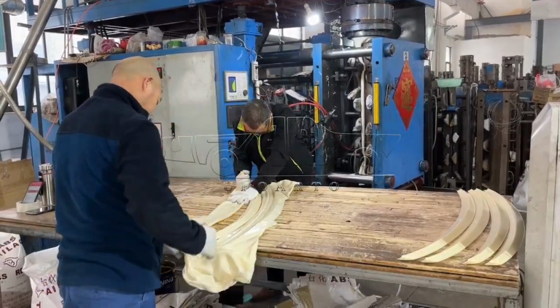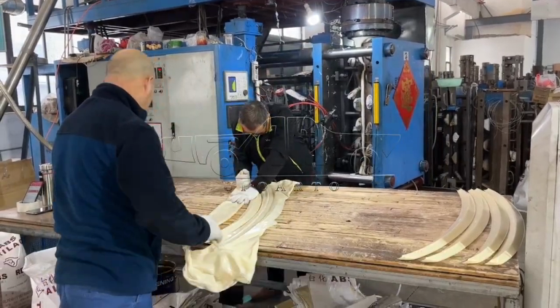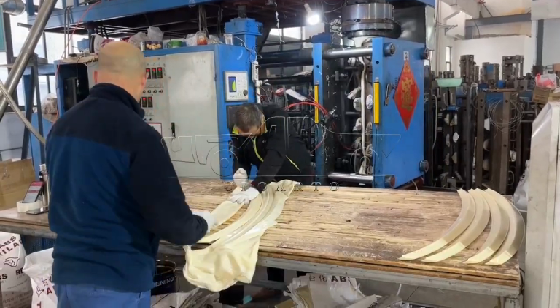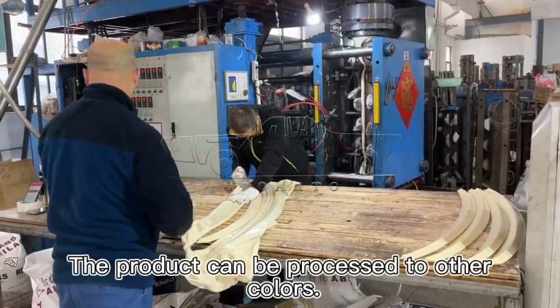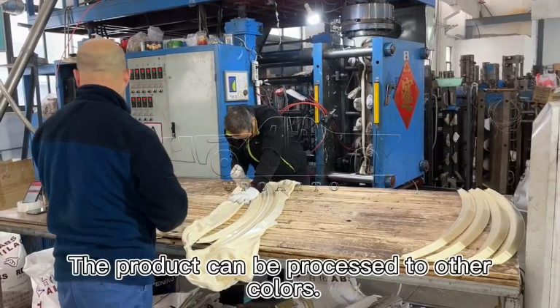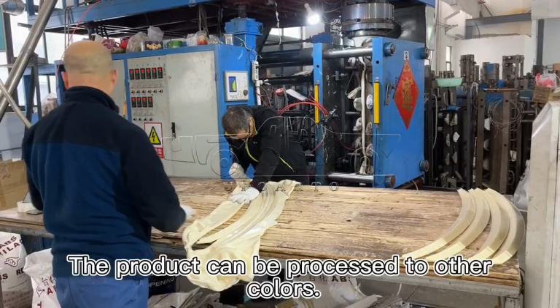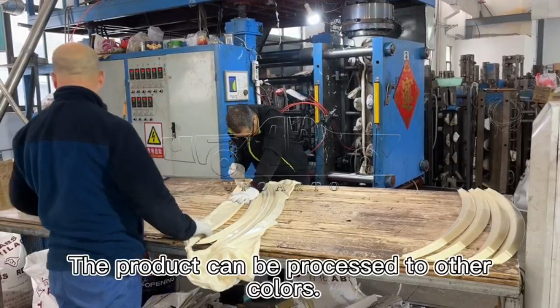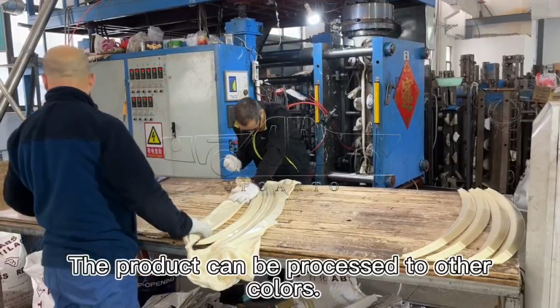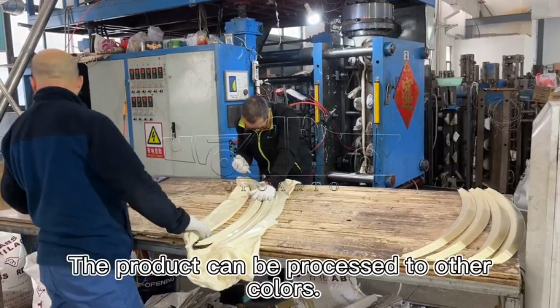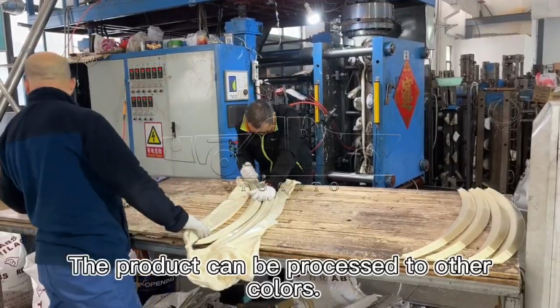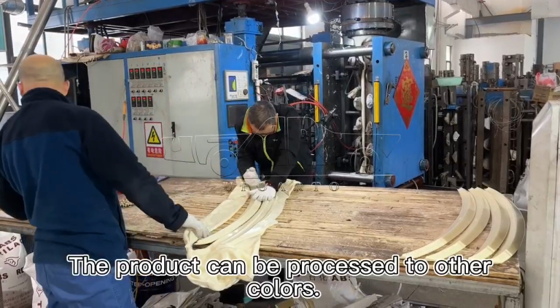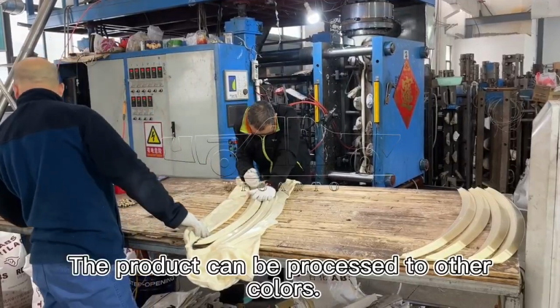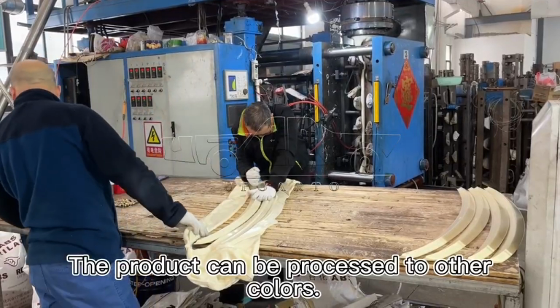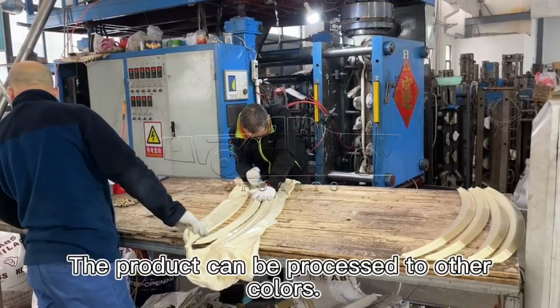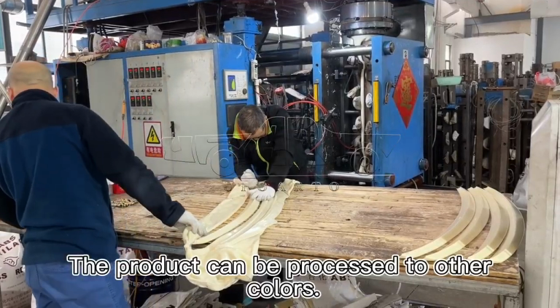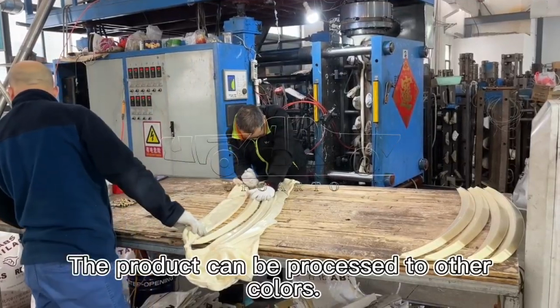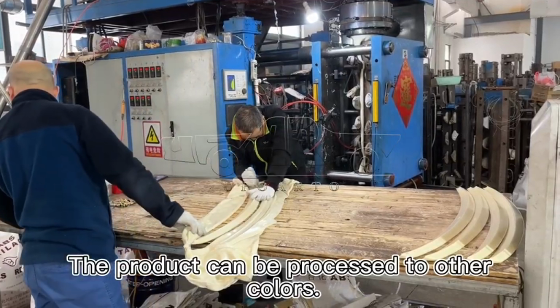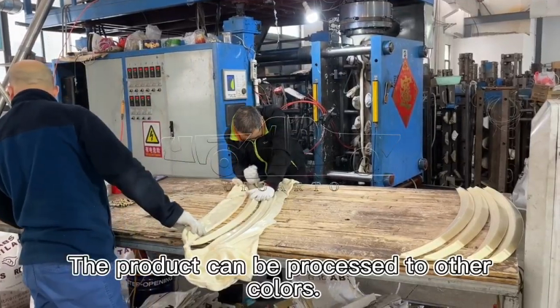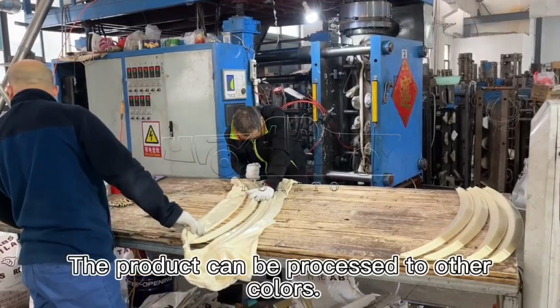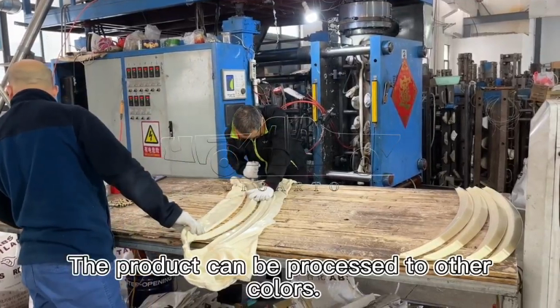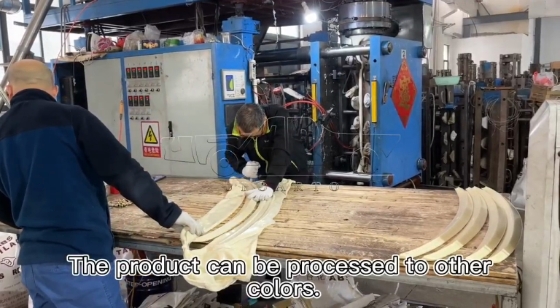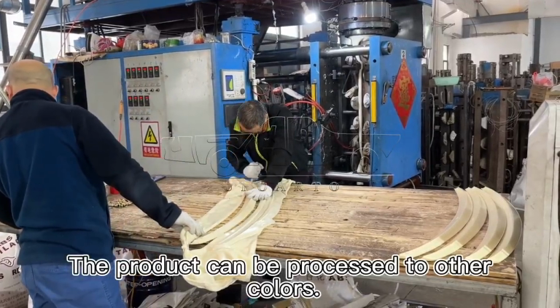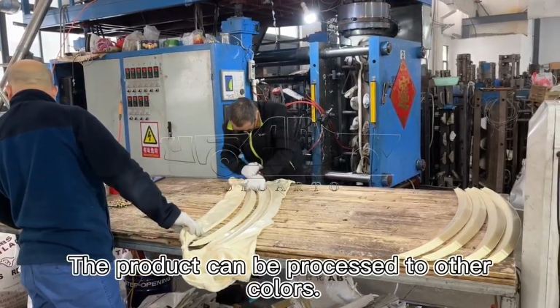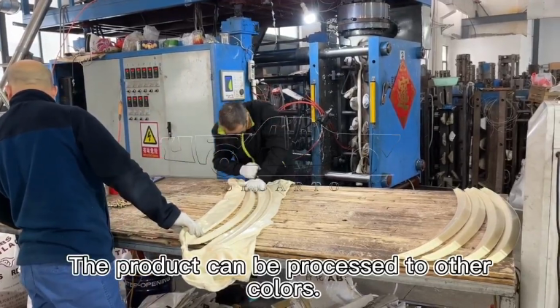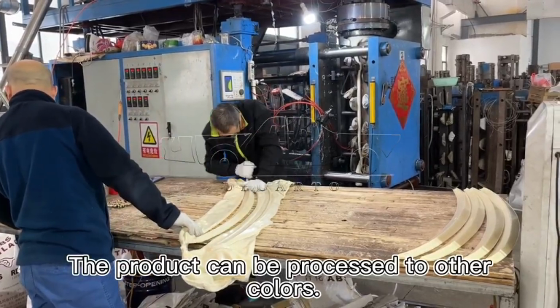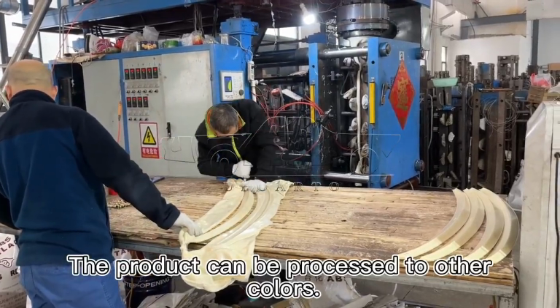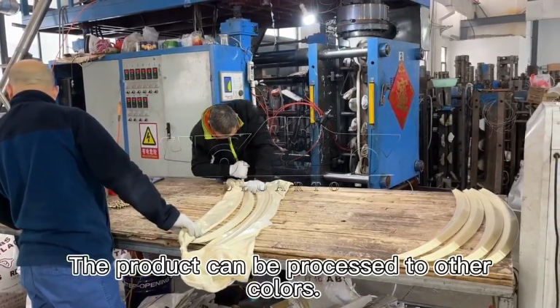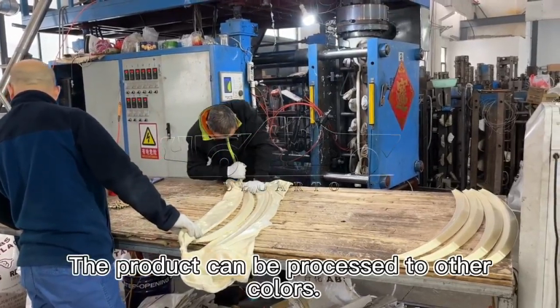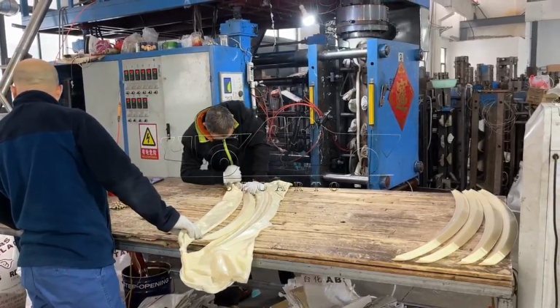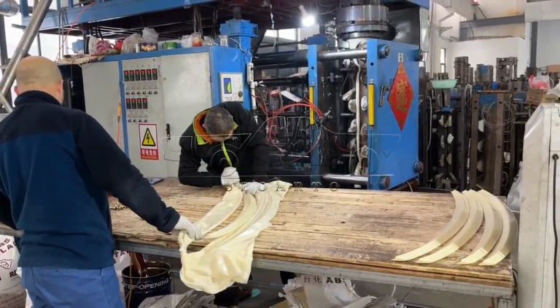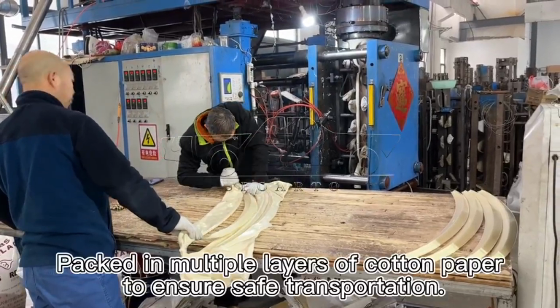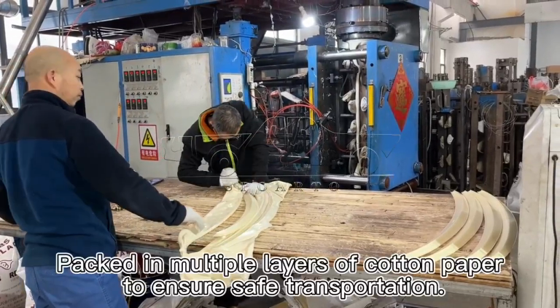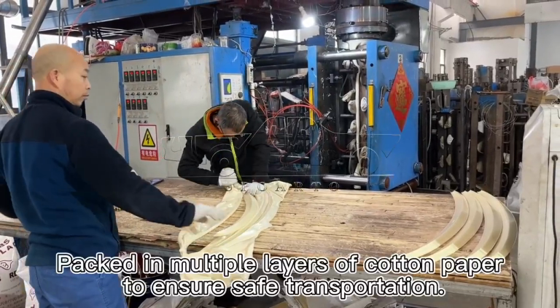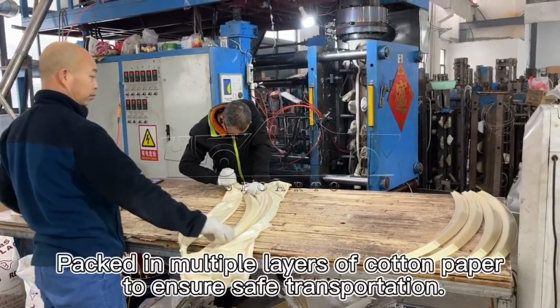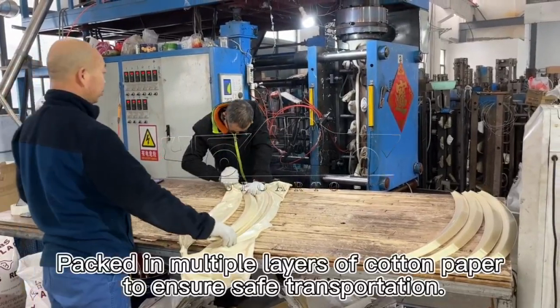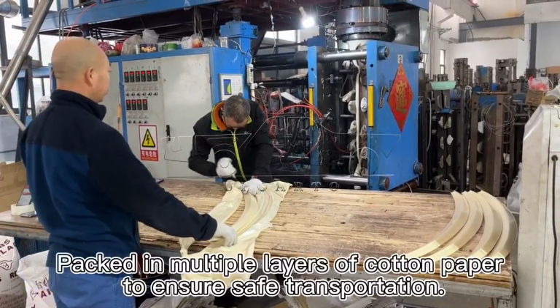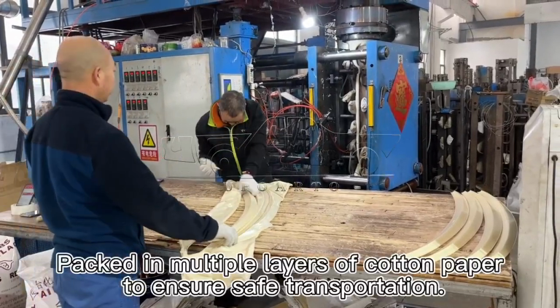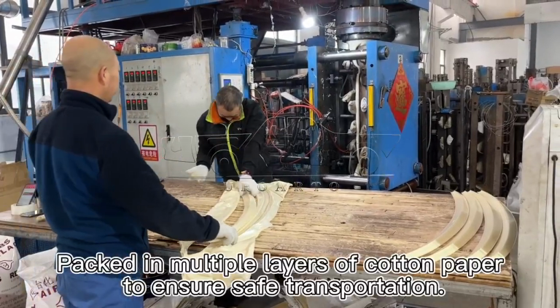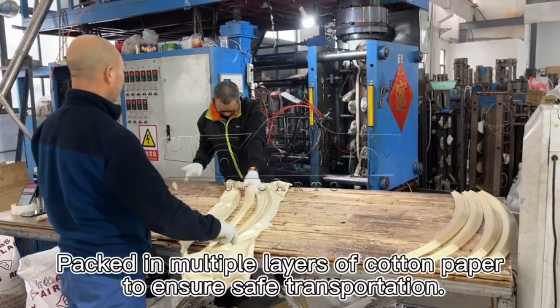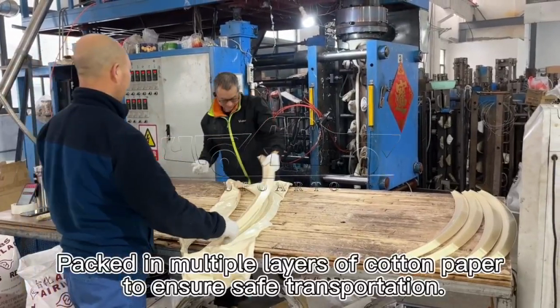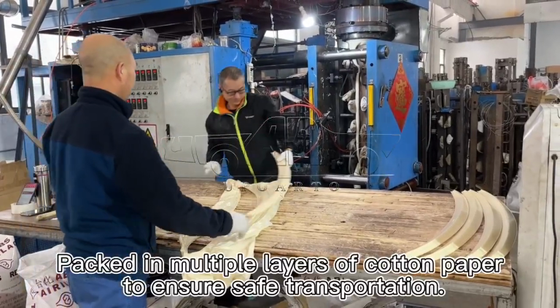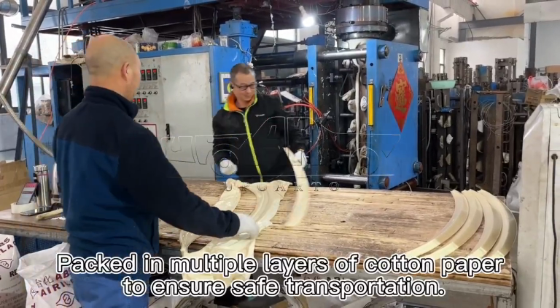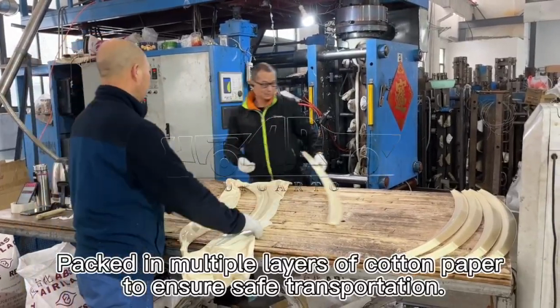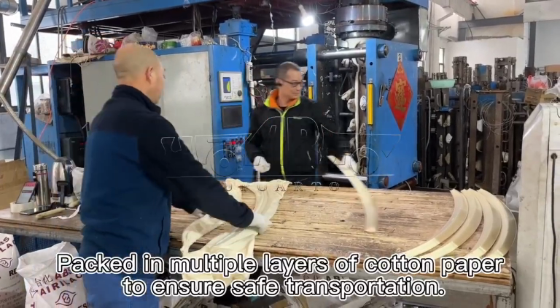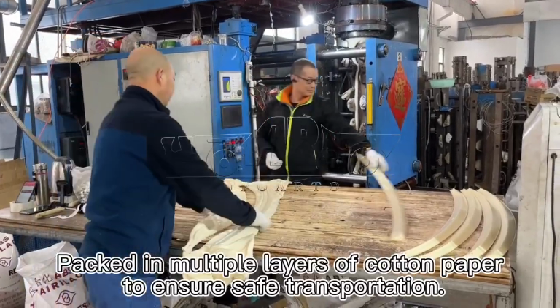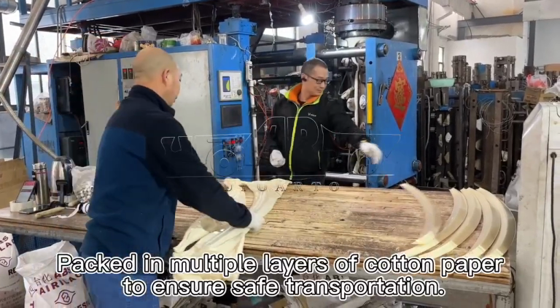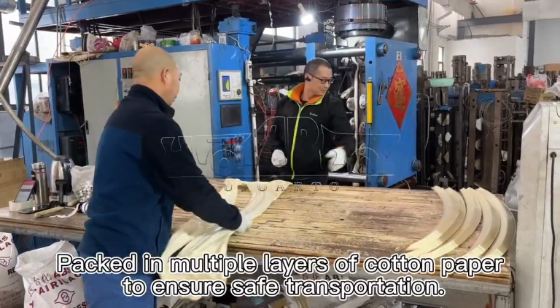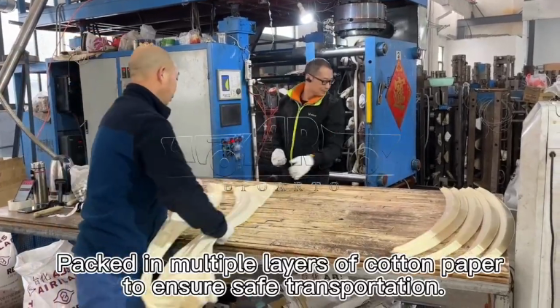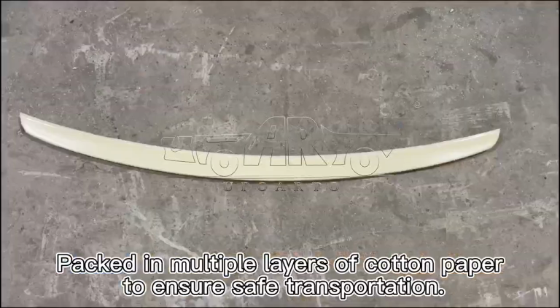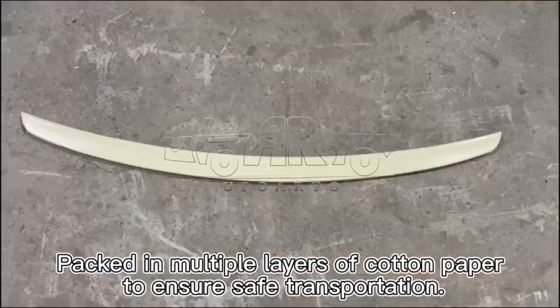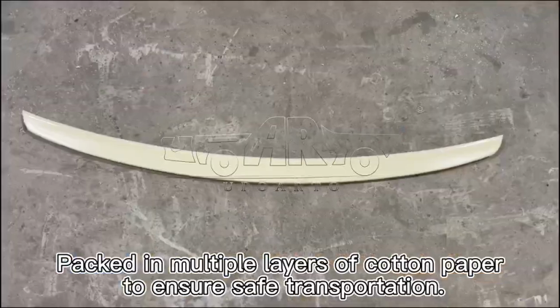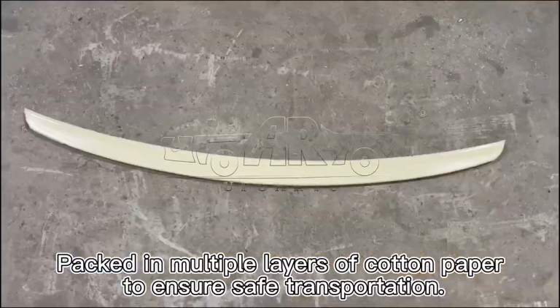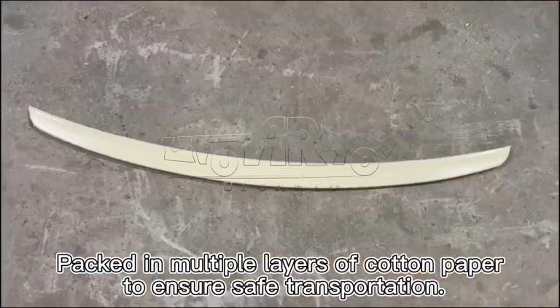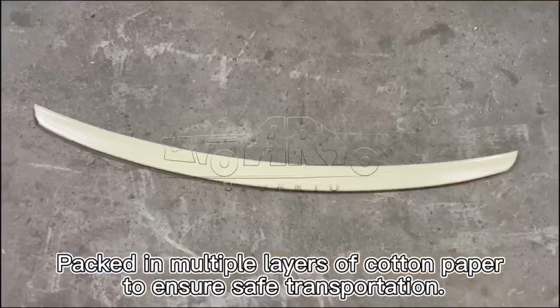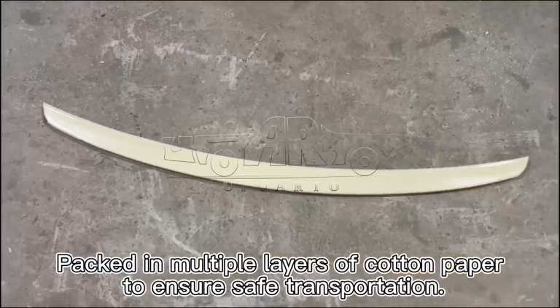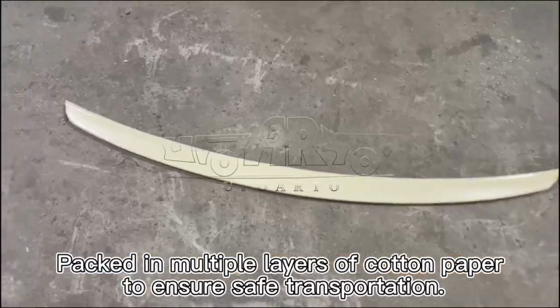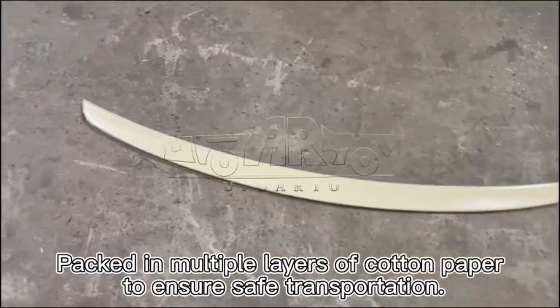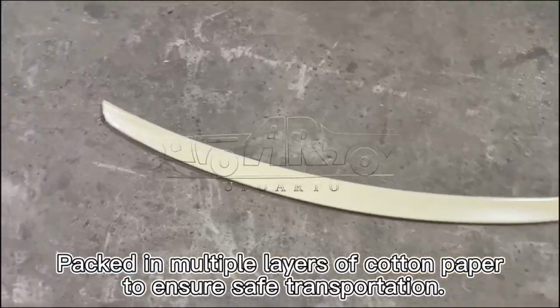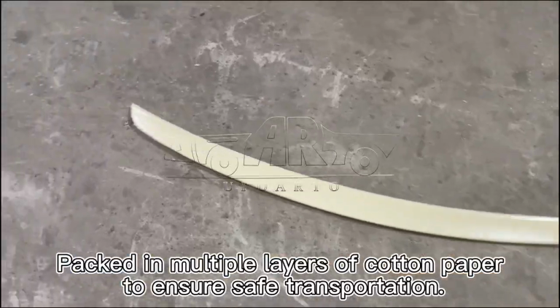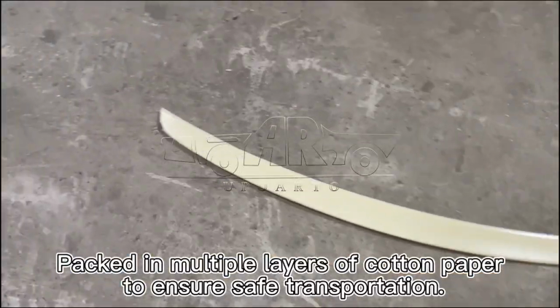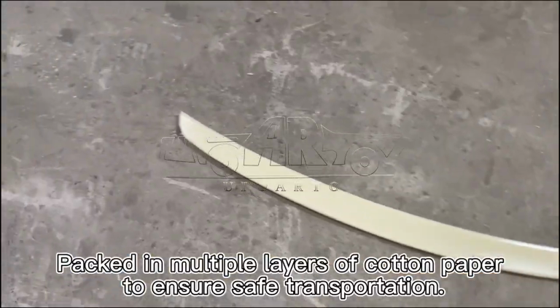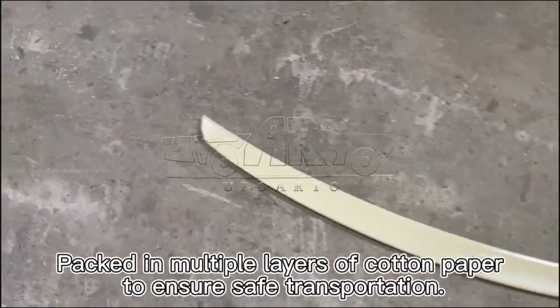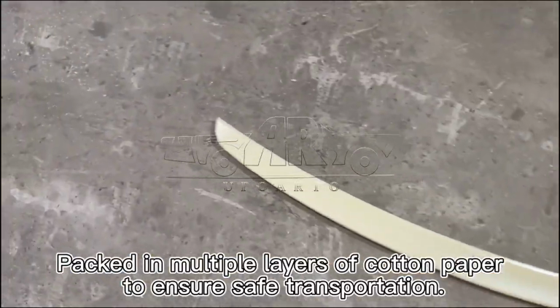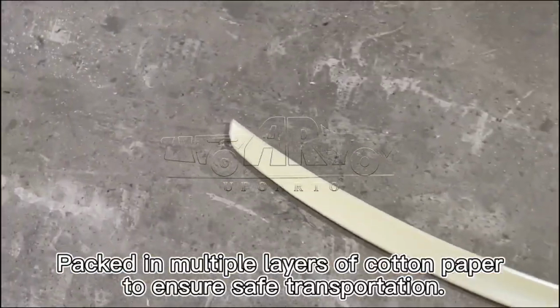The product can be processed in other colors. Packed in multiple layers of cotton paper to ensure safe transportation.